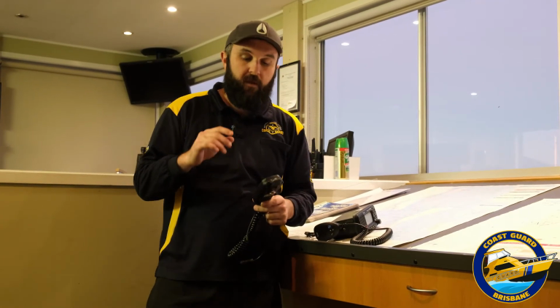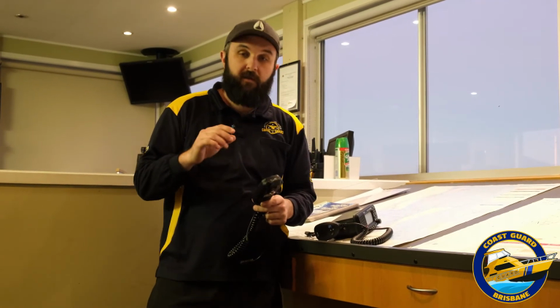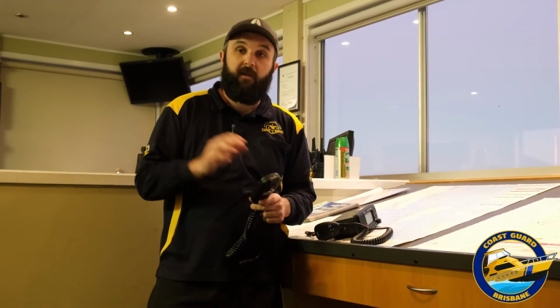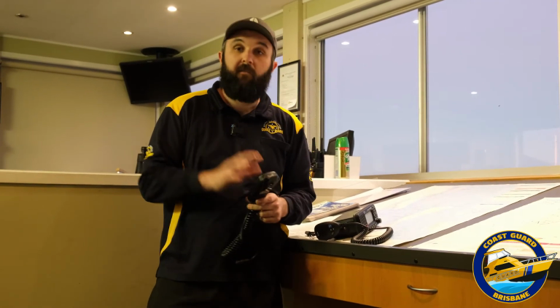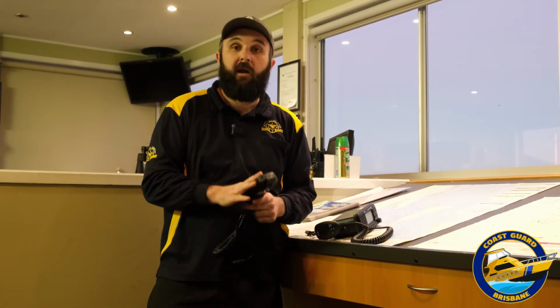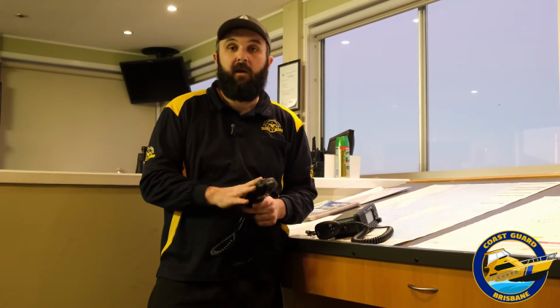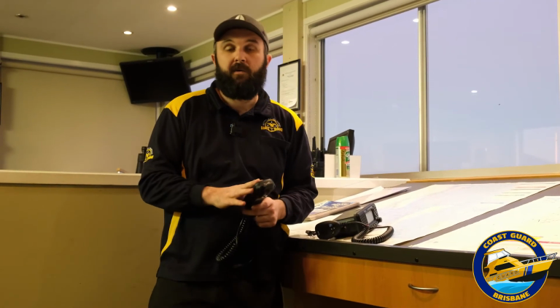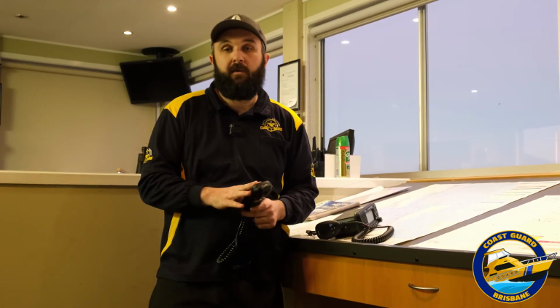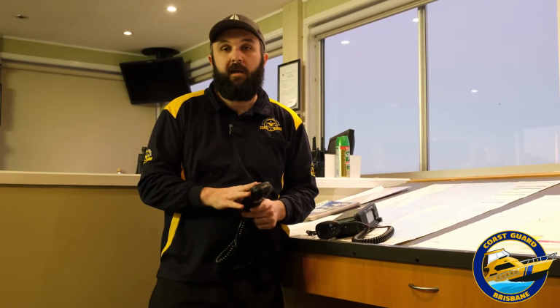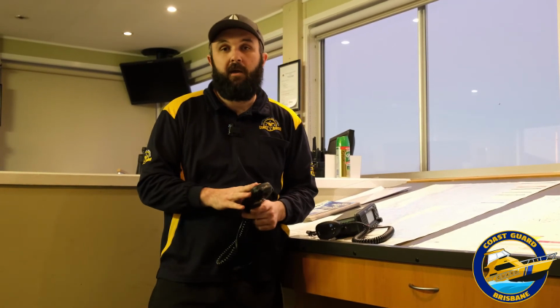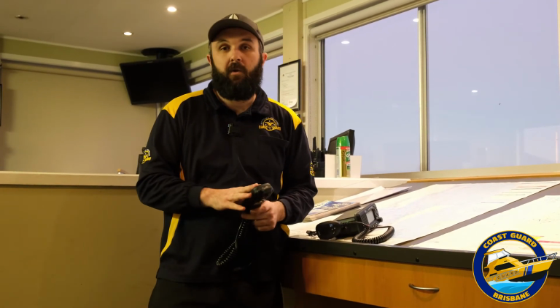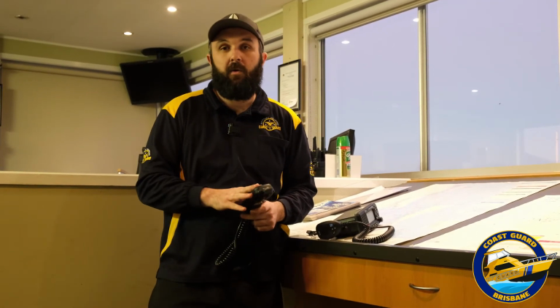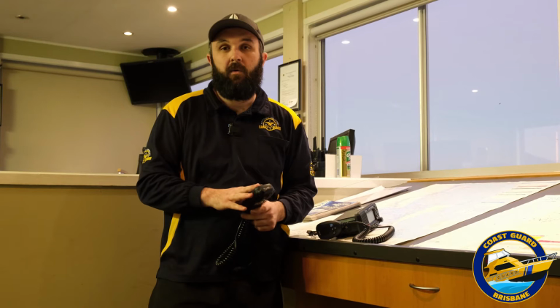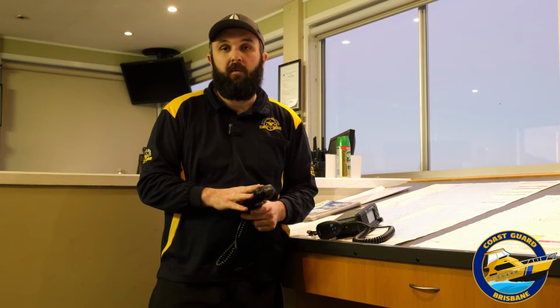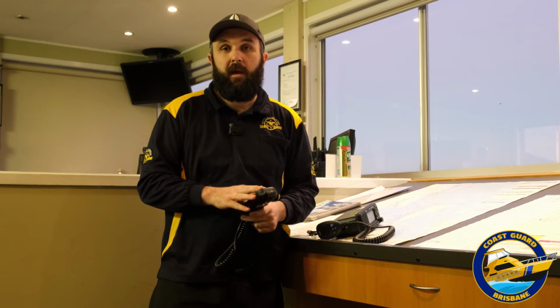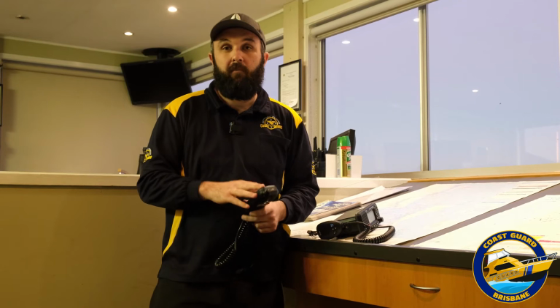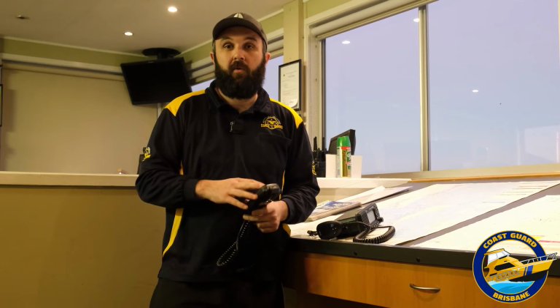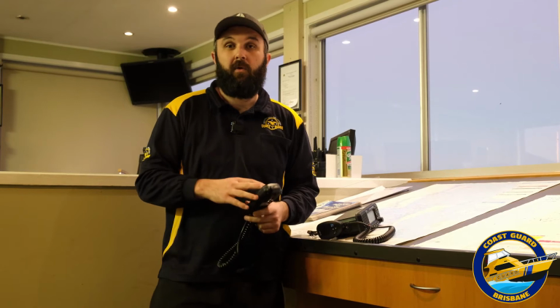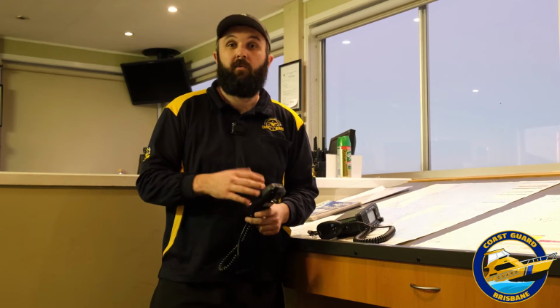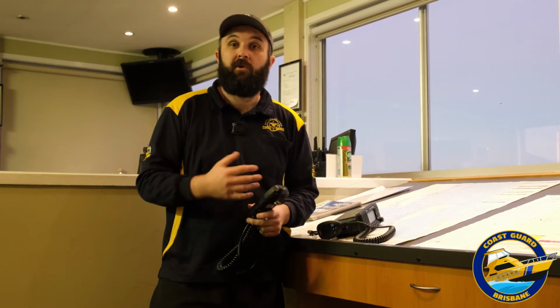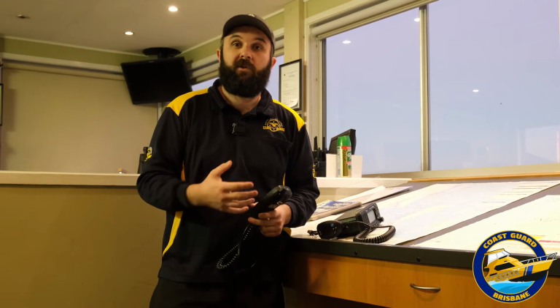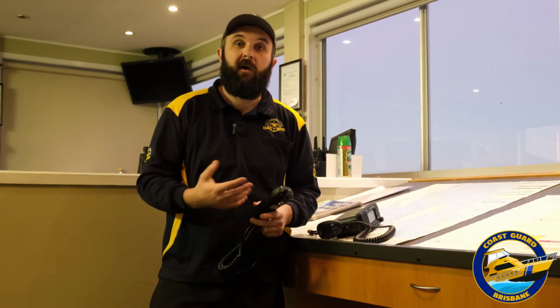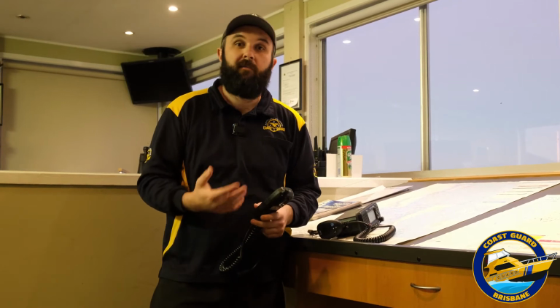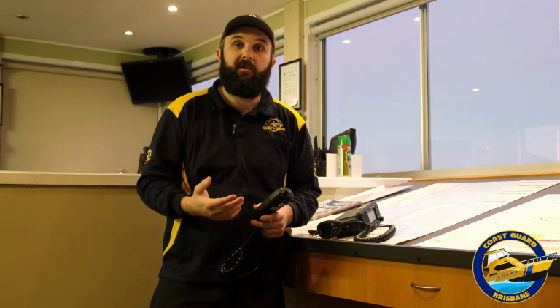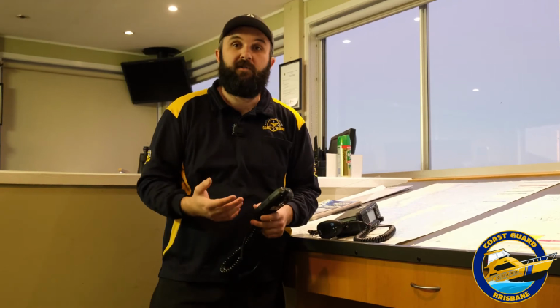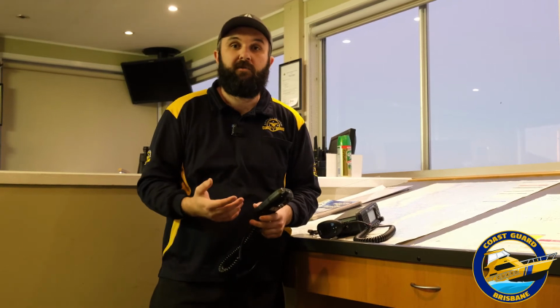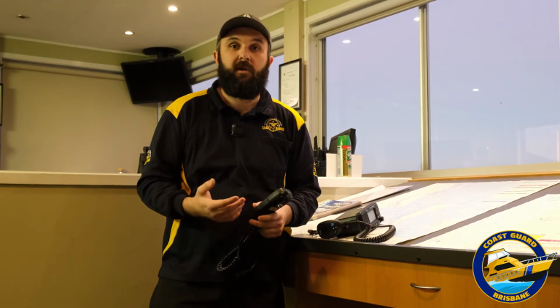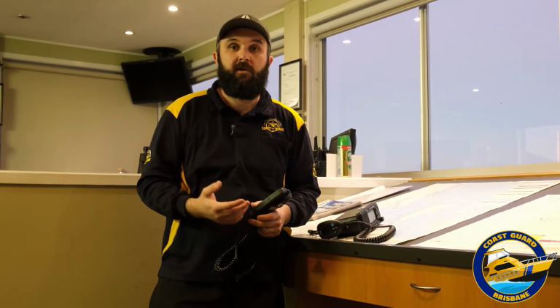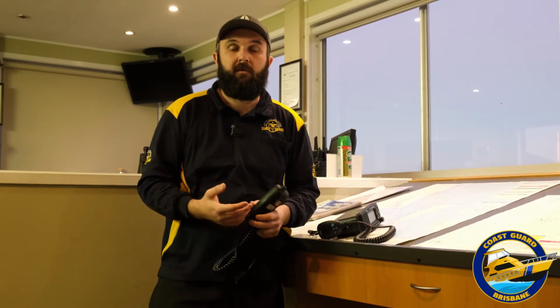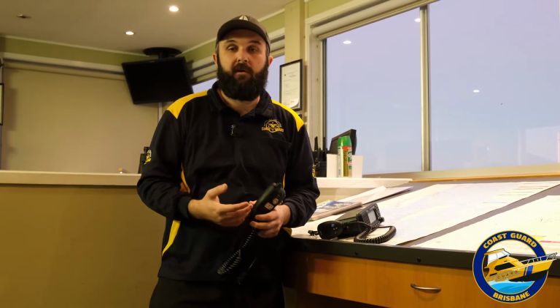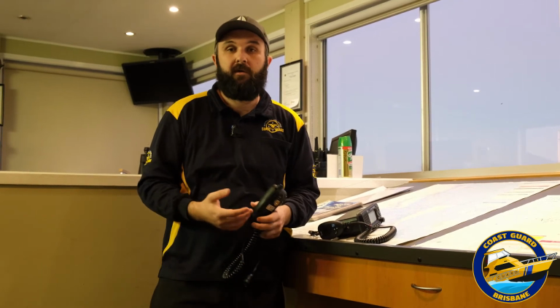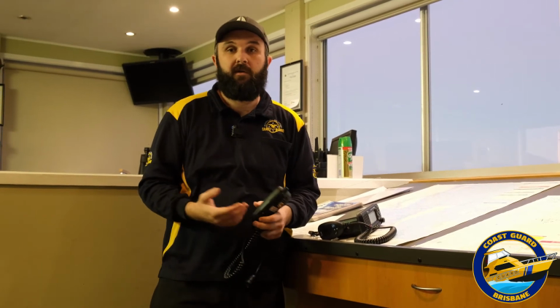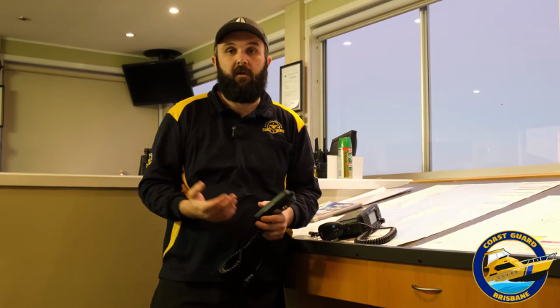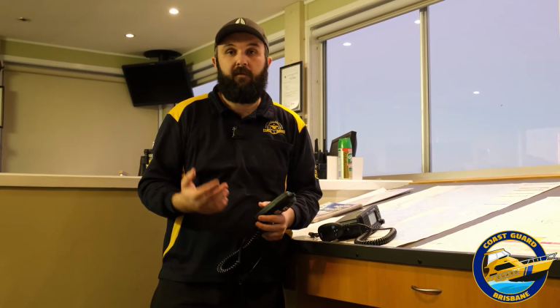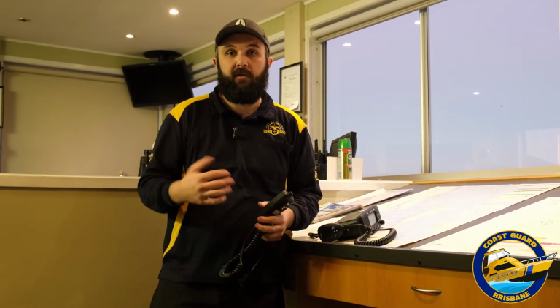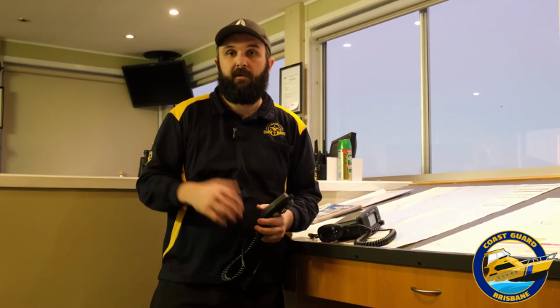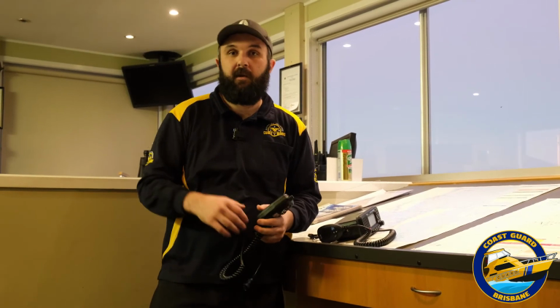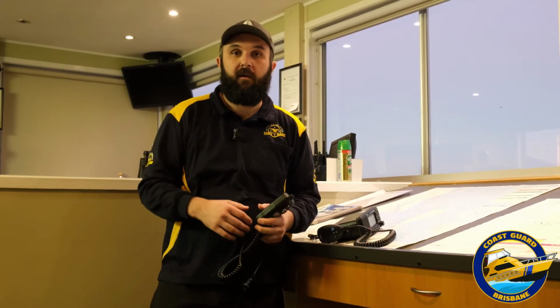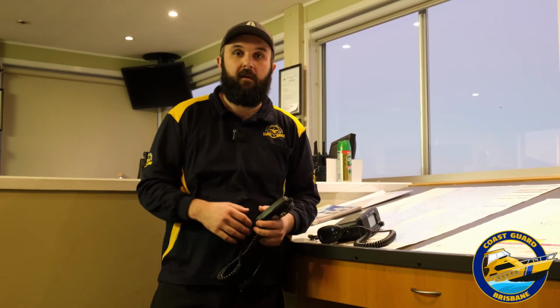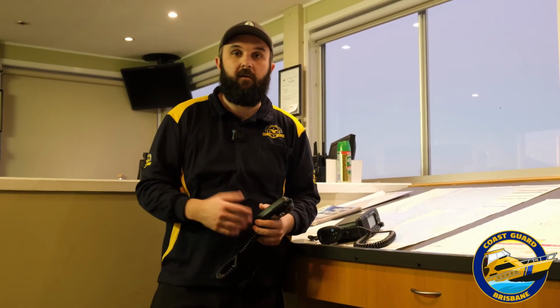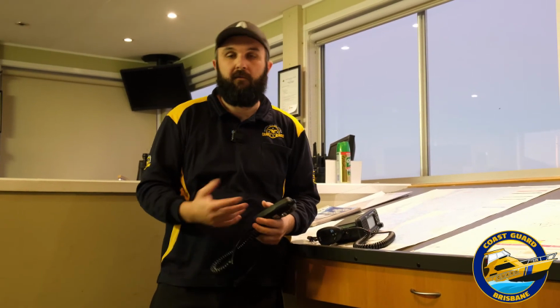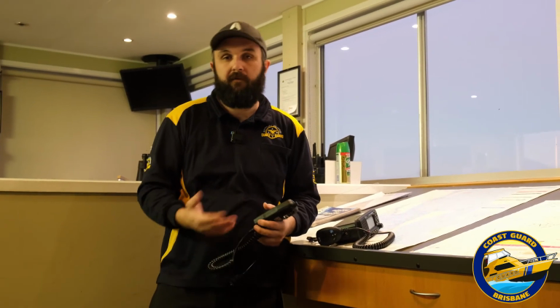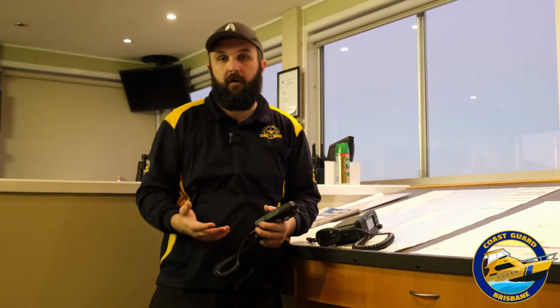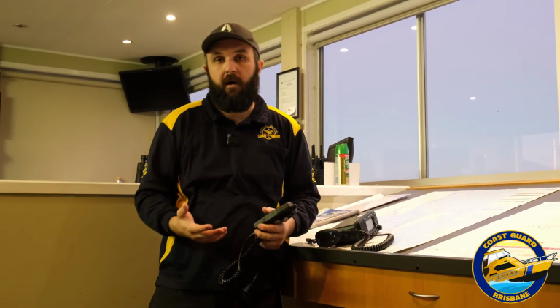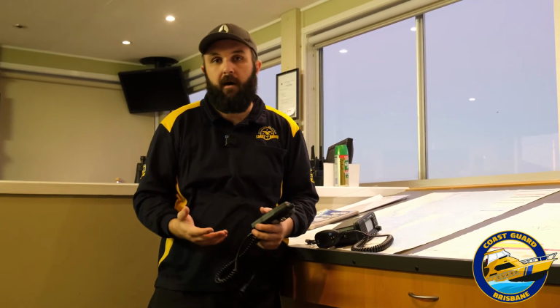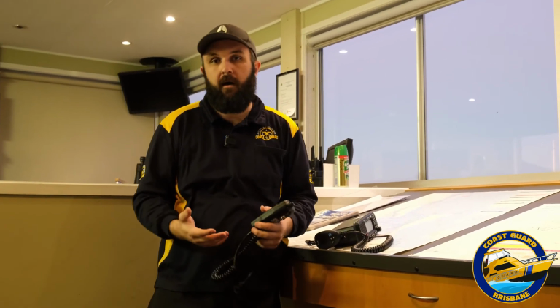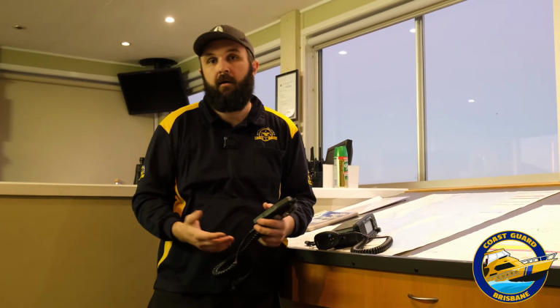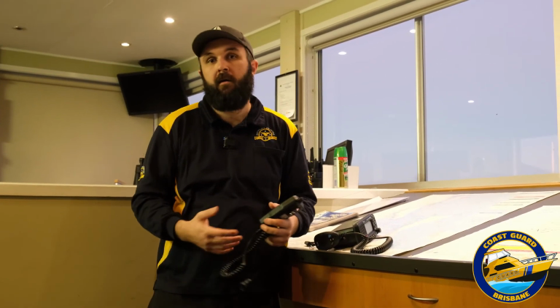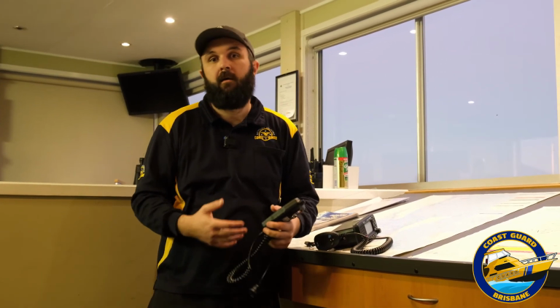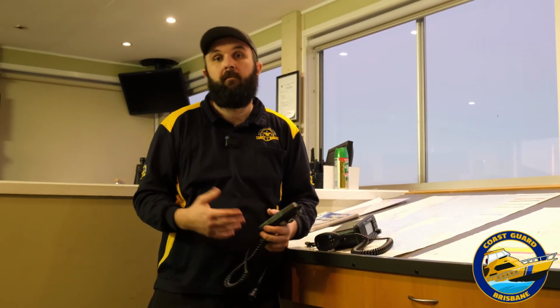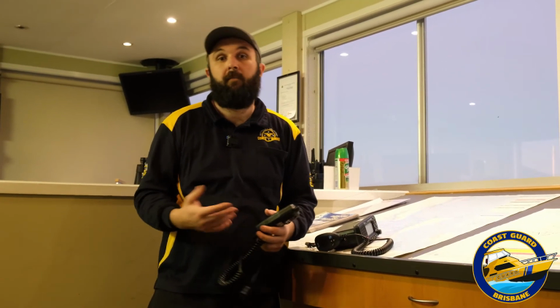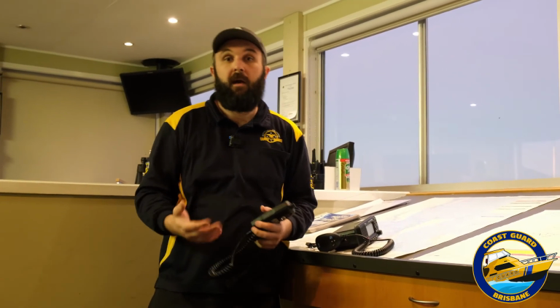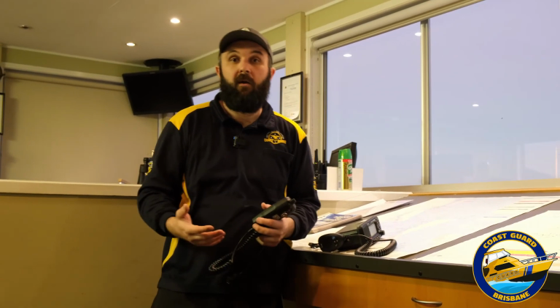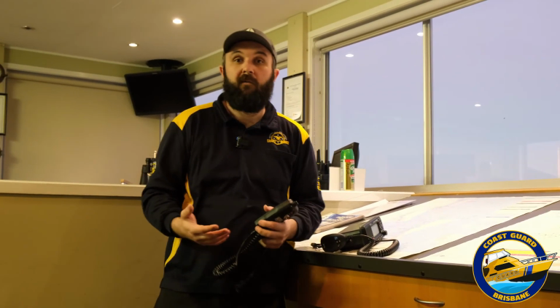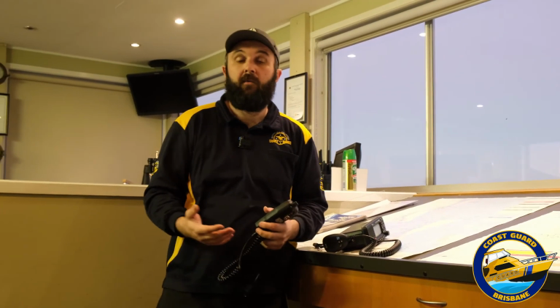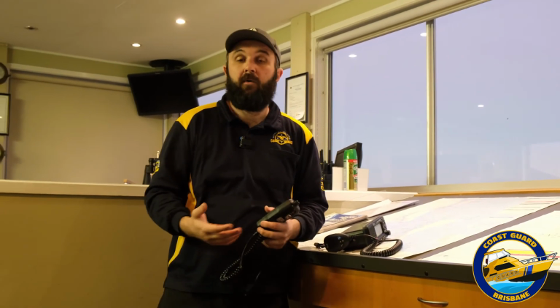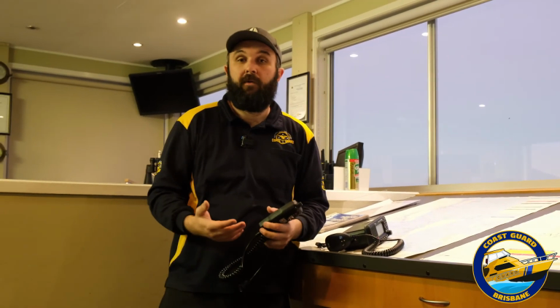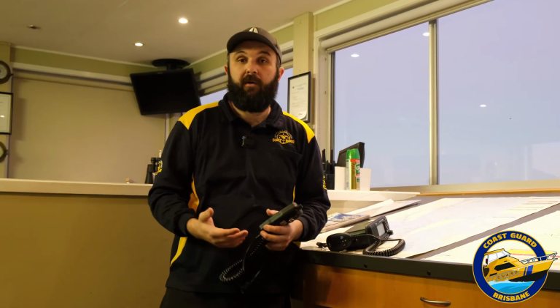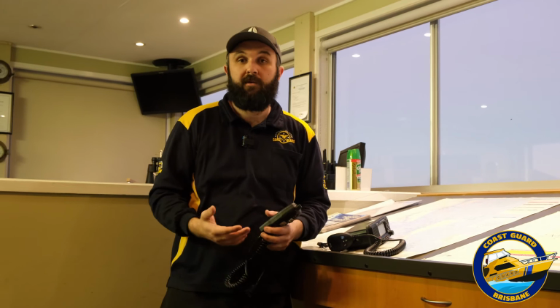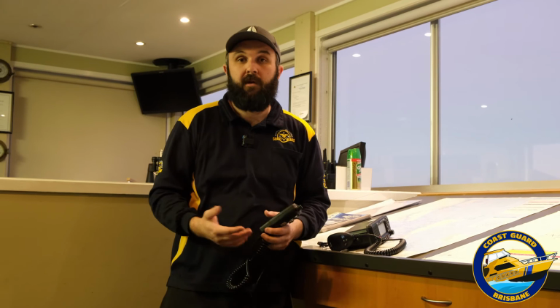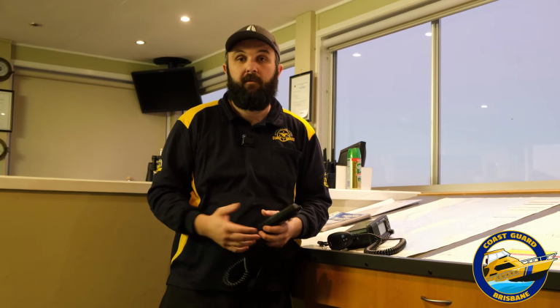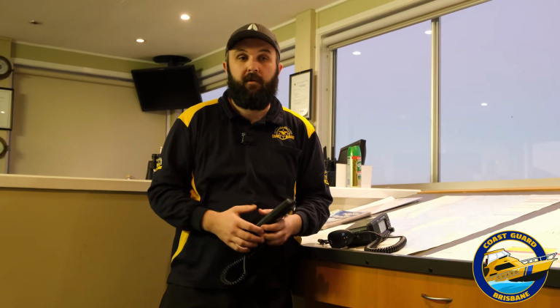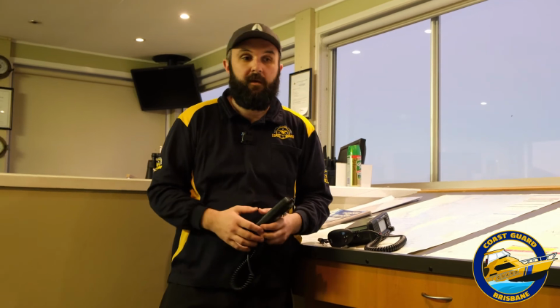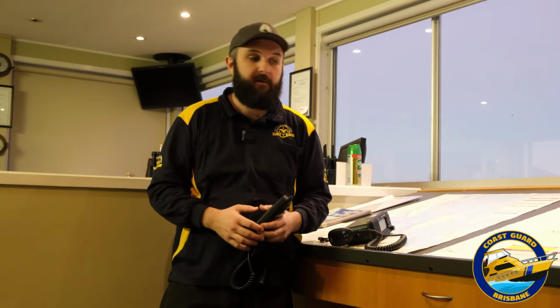Some radios will let you input what type of distress you're under — so if you're sinking, on fire, man overboard, those type of things.